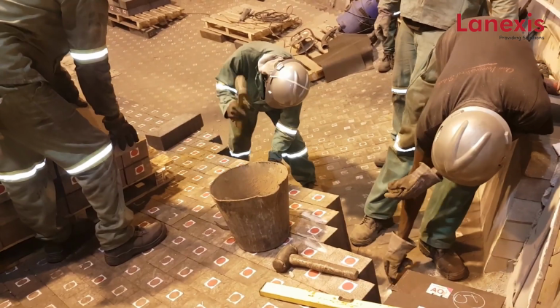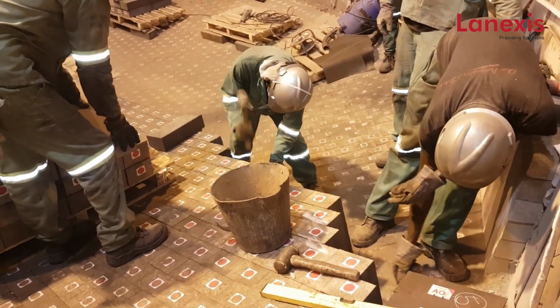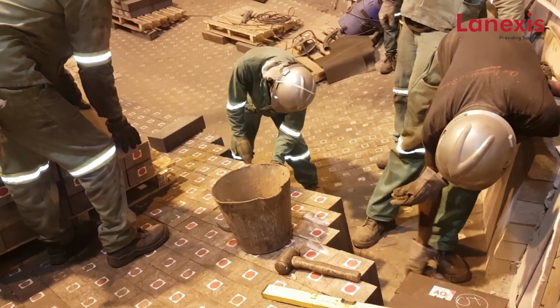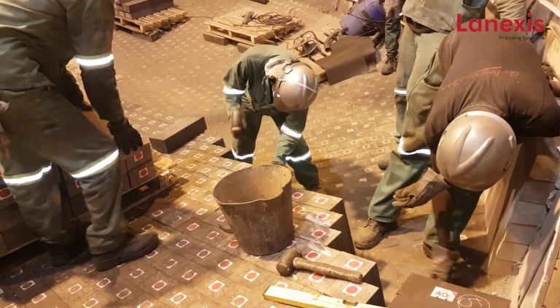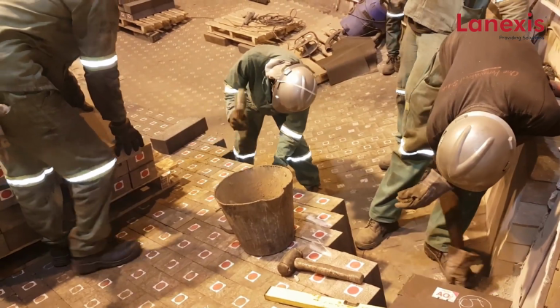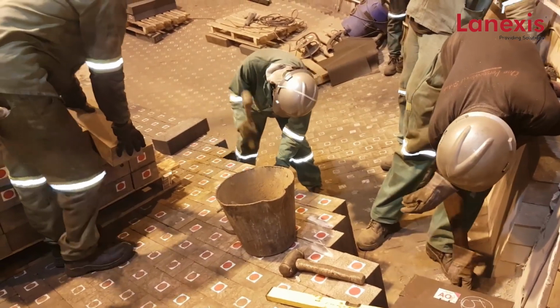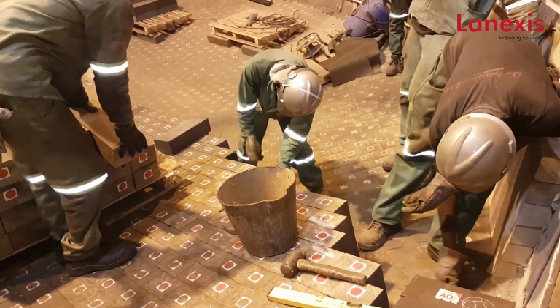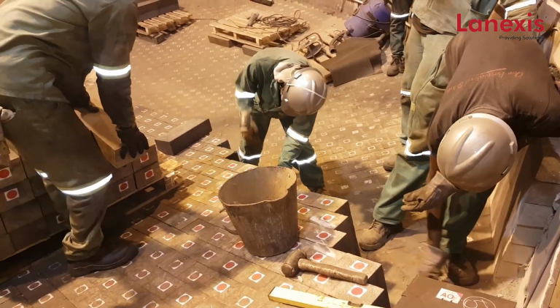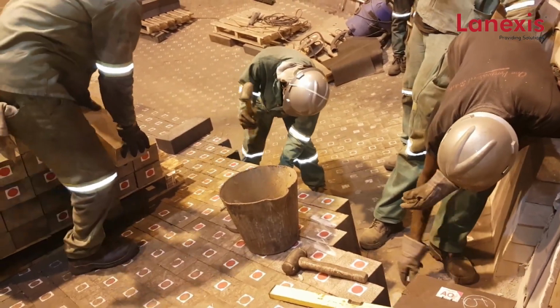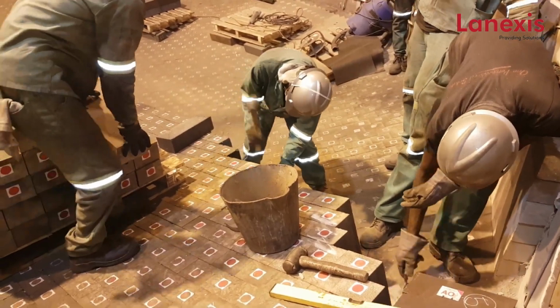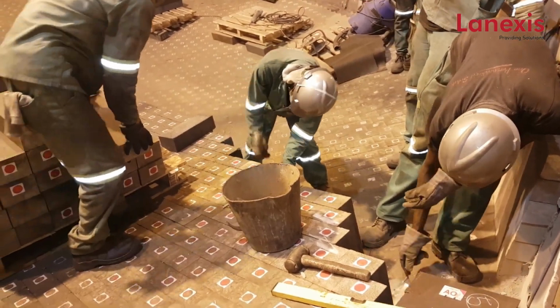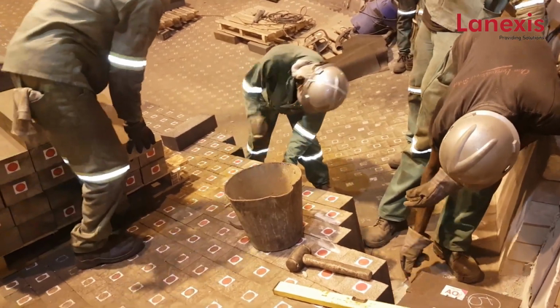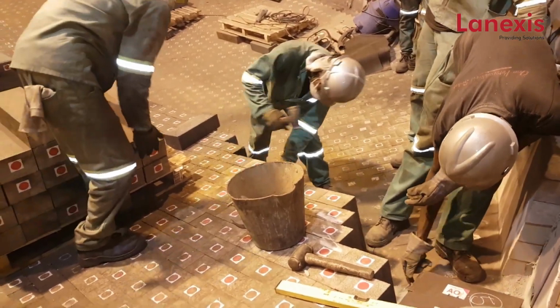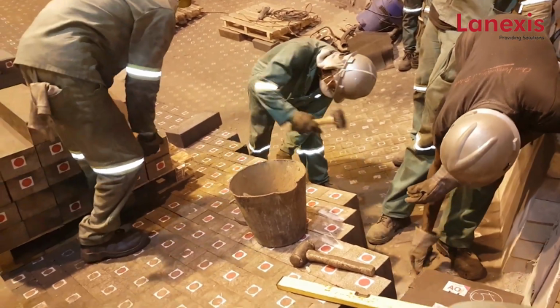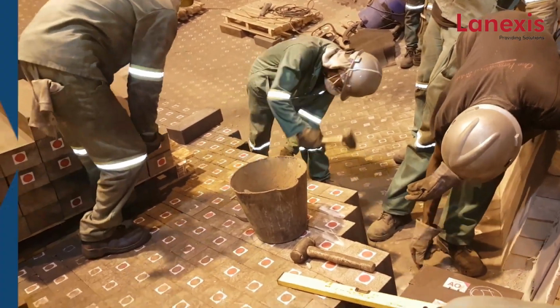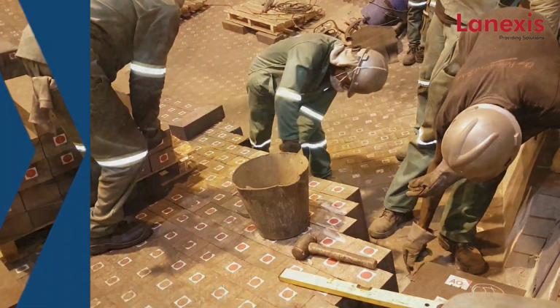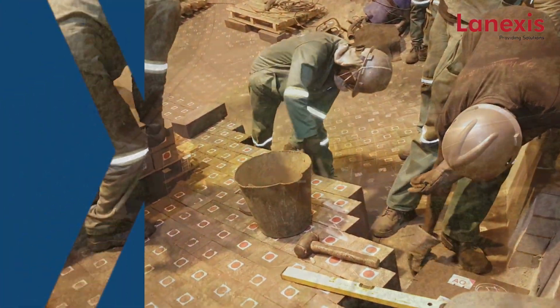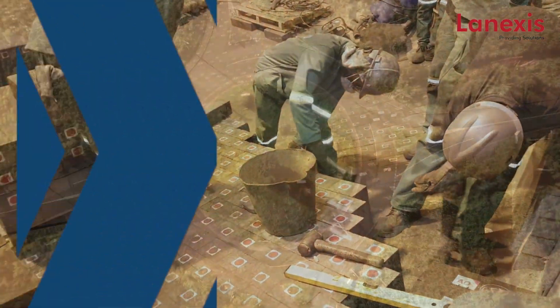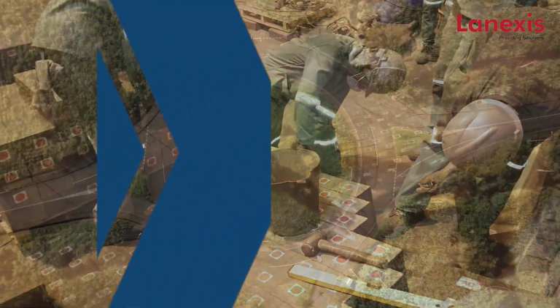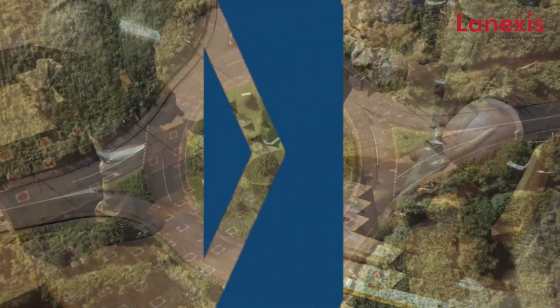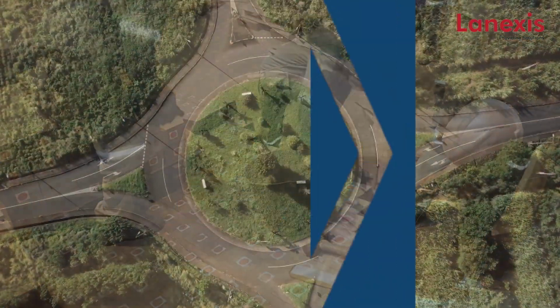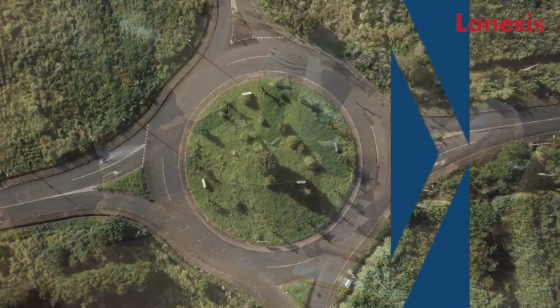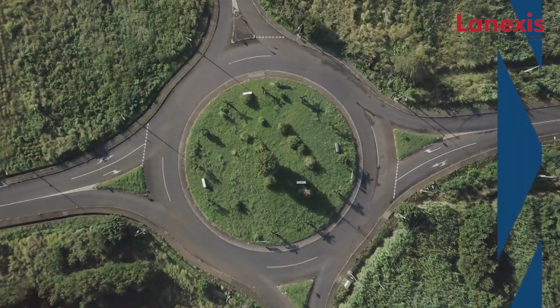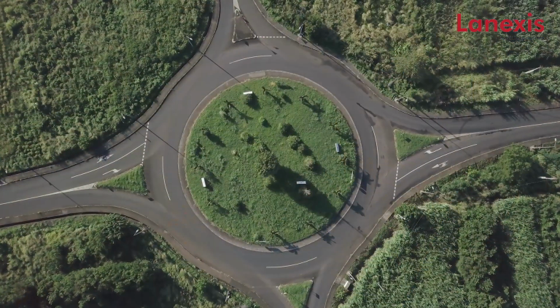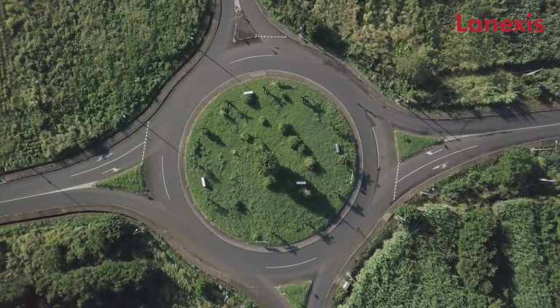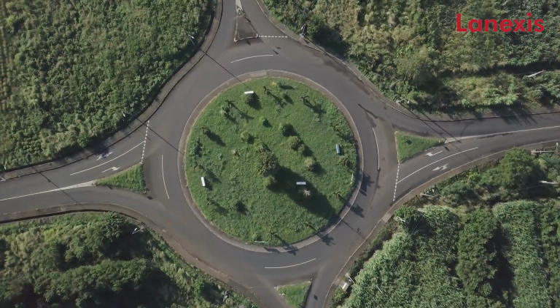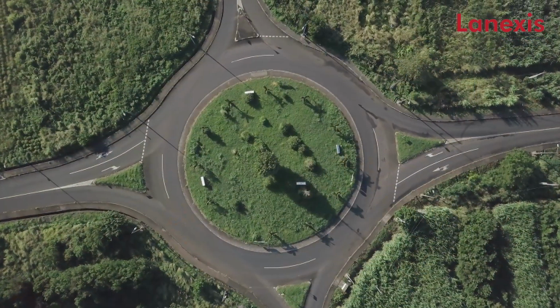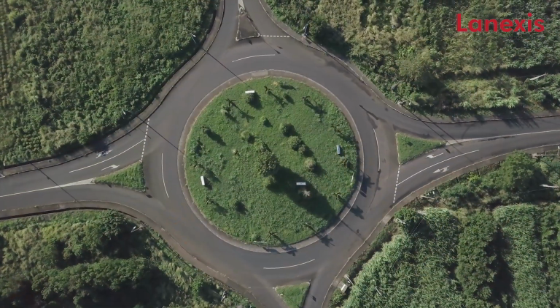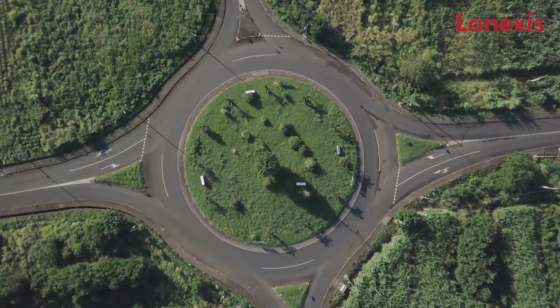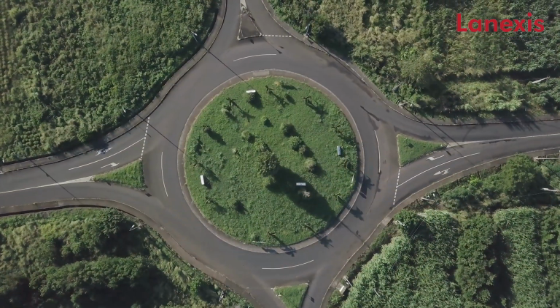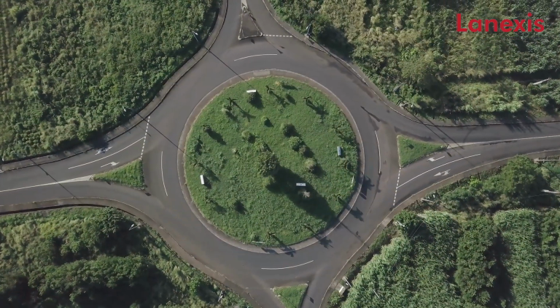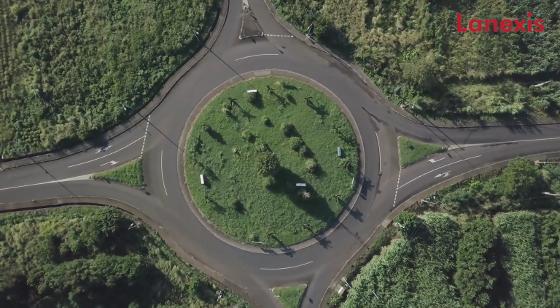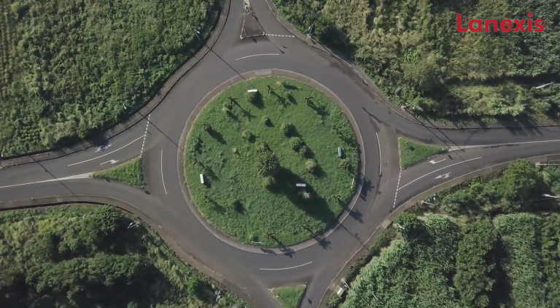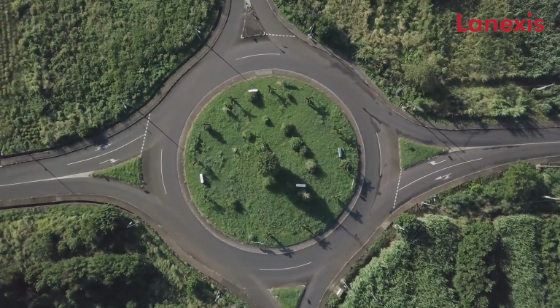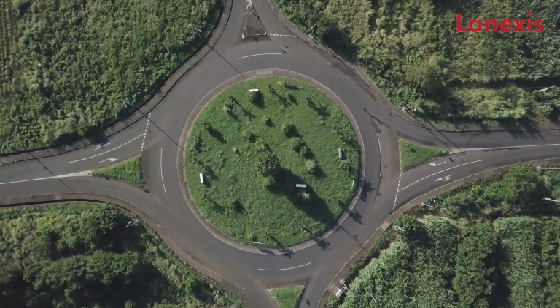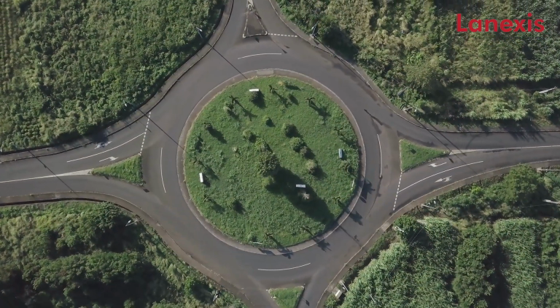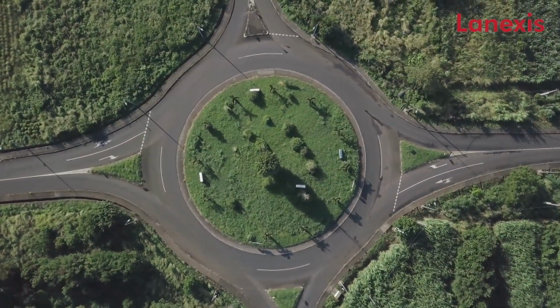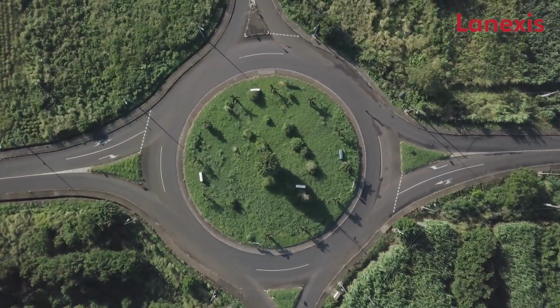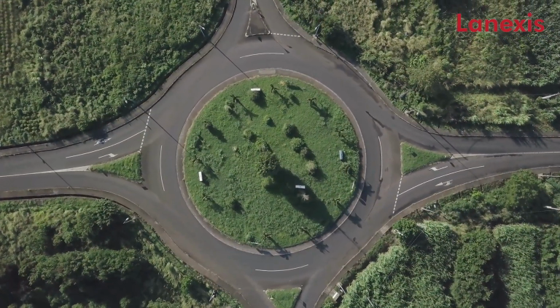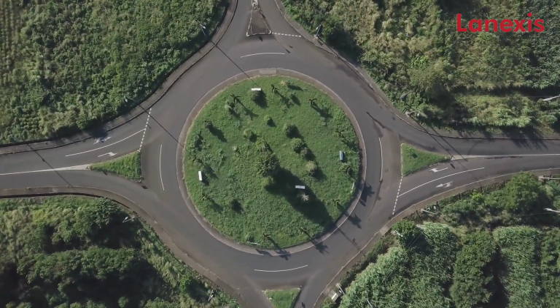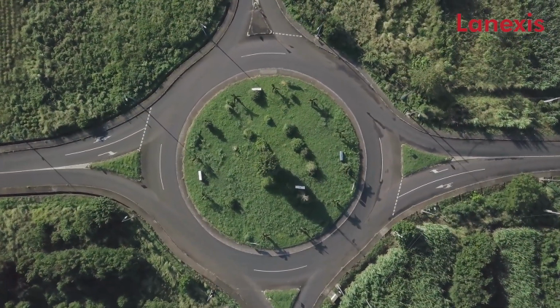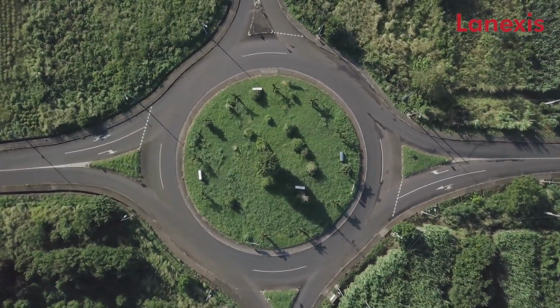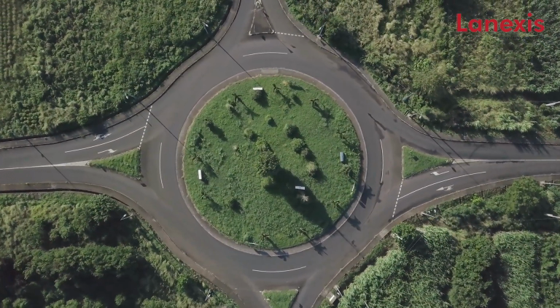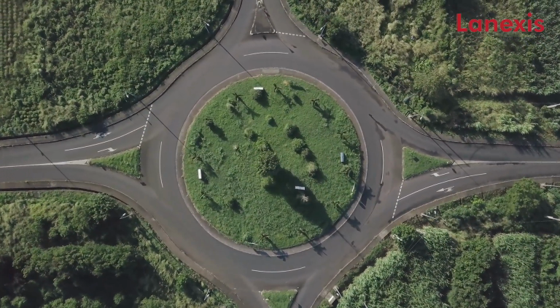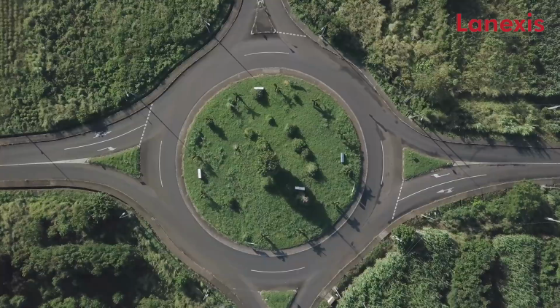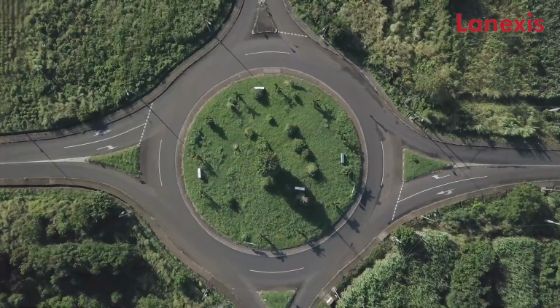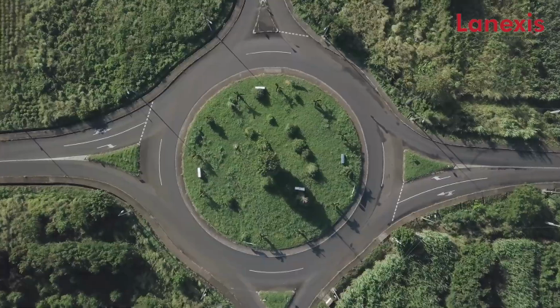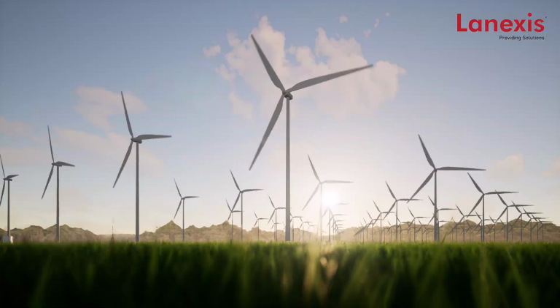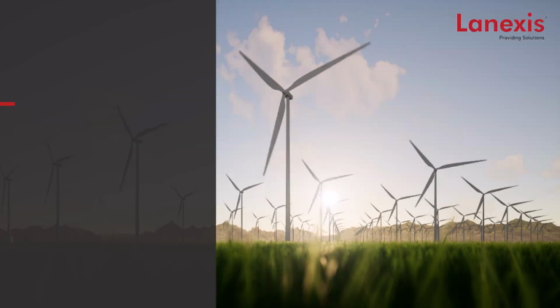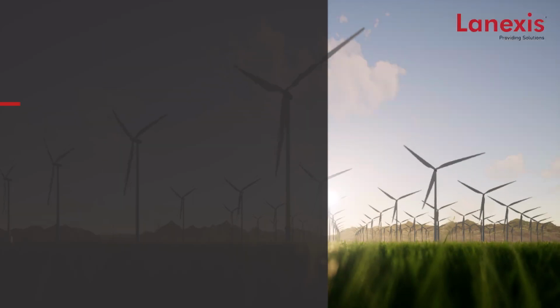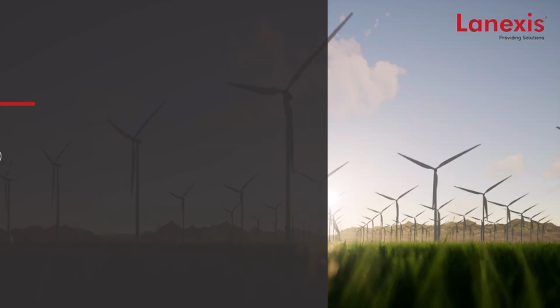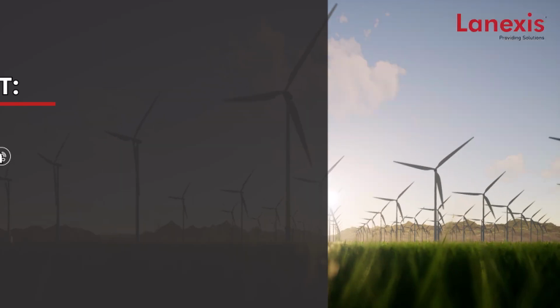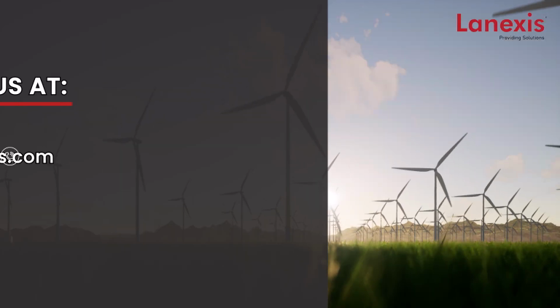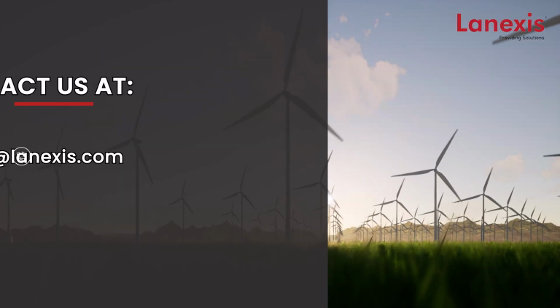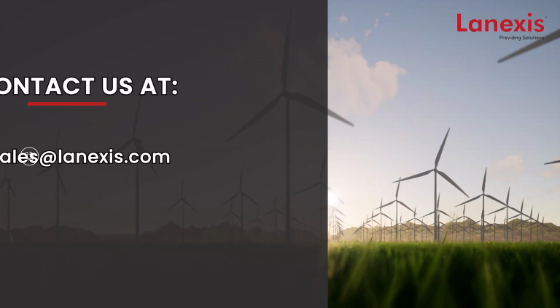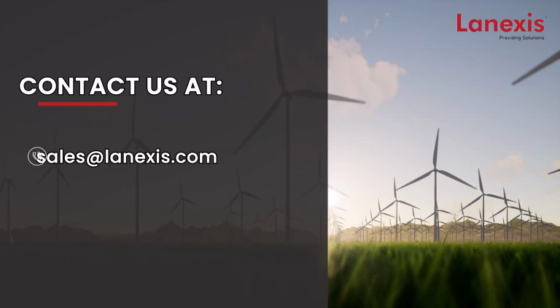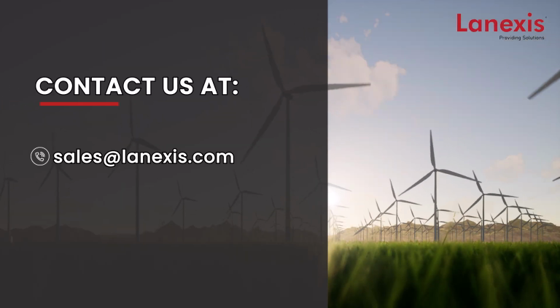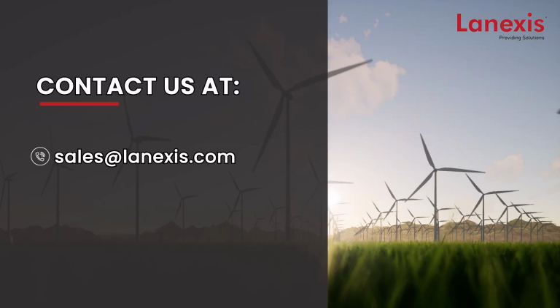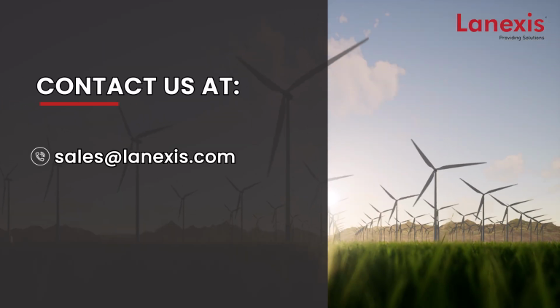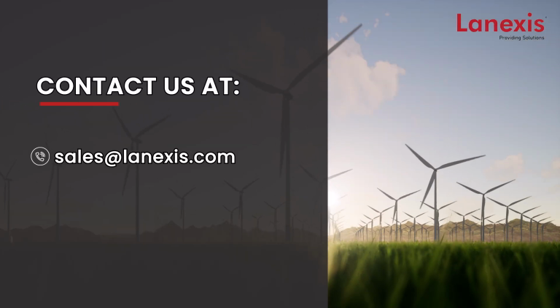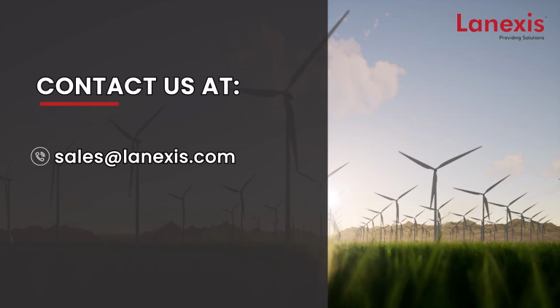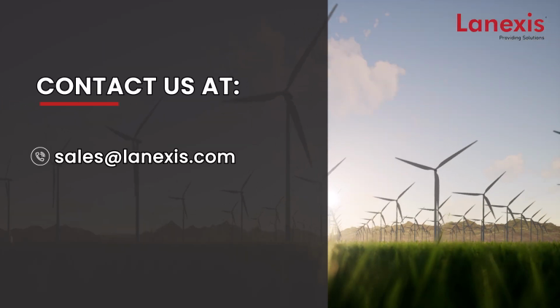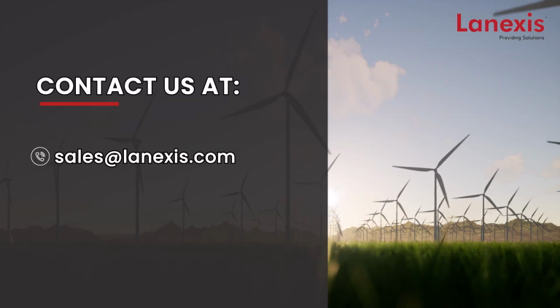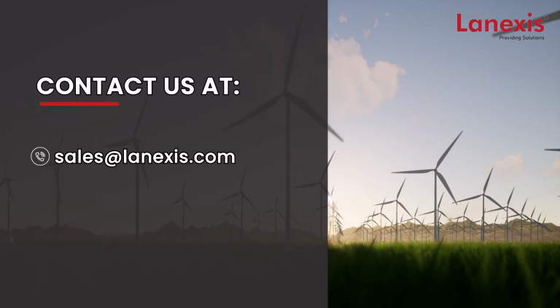We offer refractory design, installation, and engineering services worldwide. Contact us today to learn how Lenexis can reduce your operating costs and reduce emissions for a greener future.